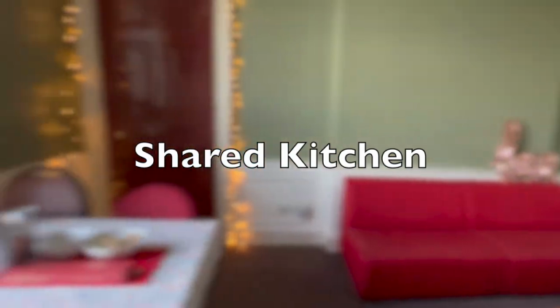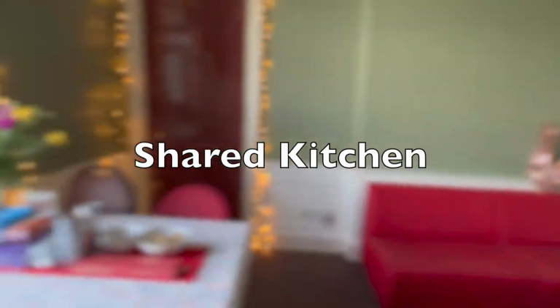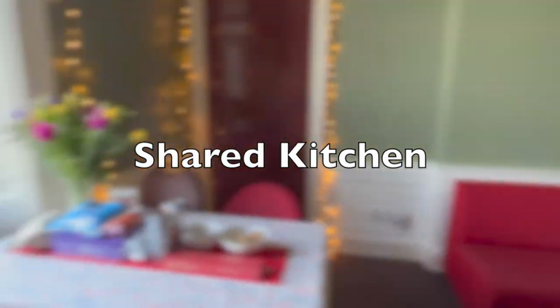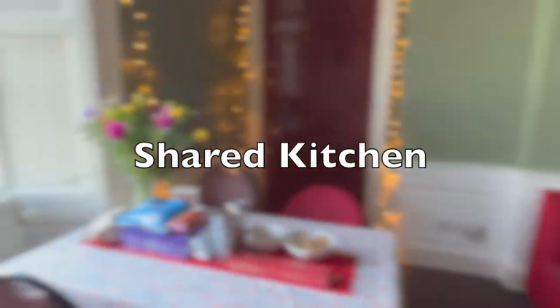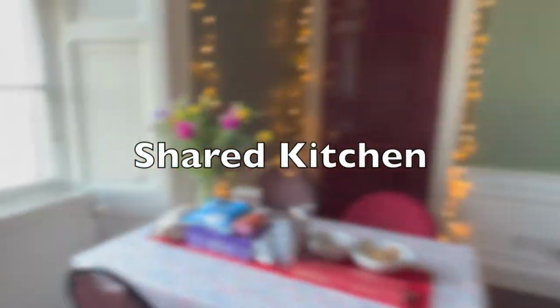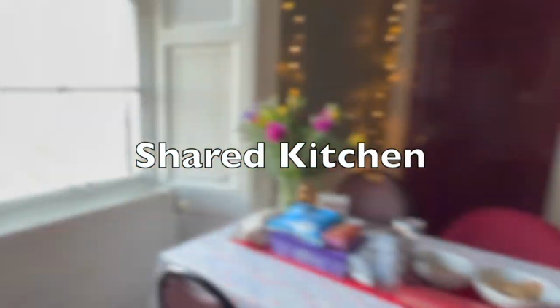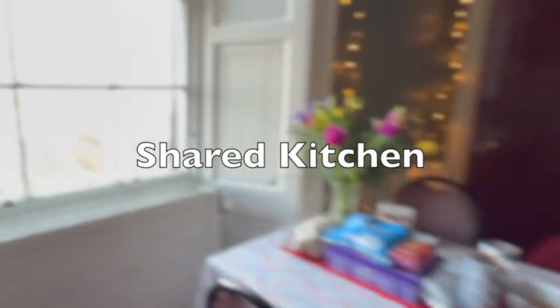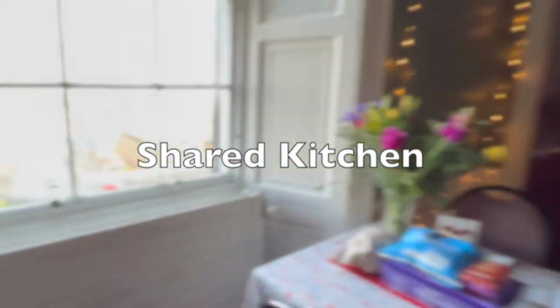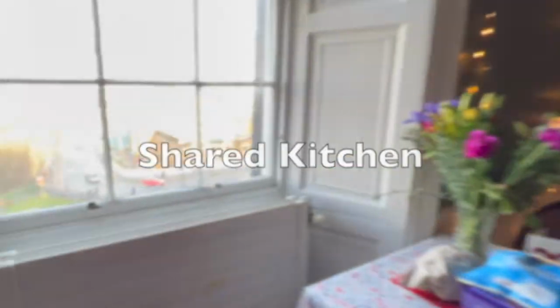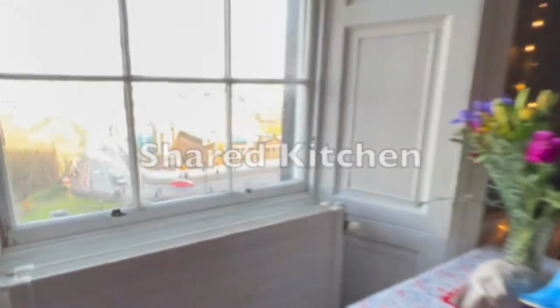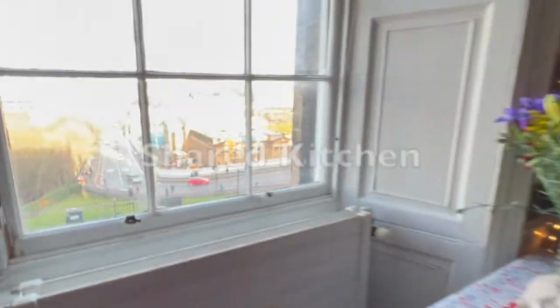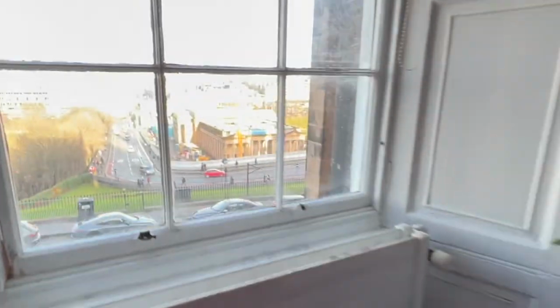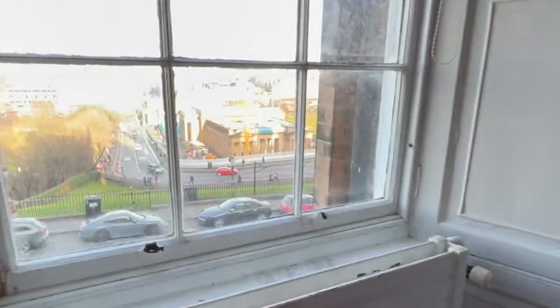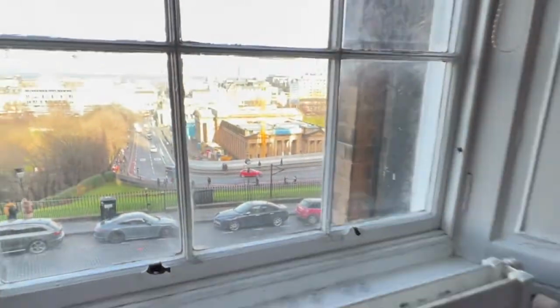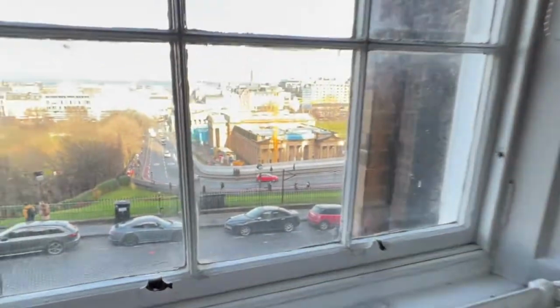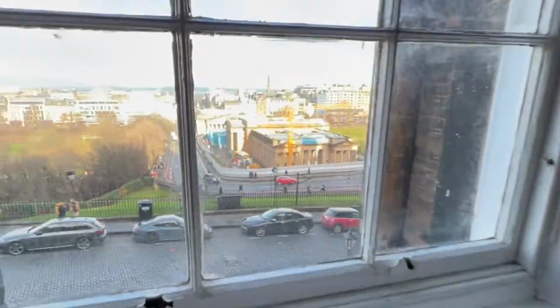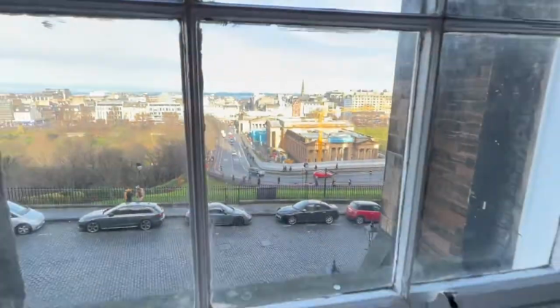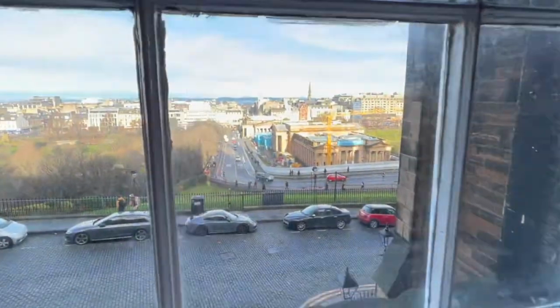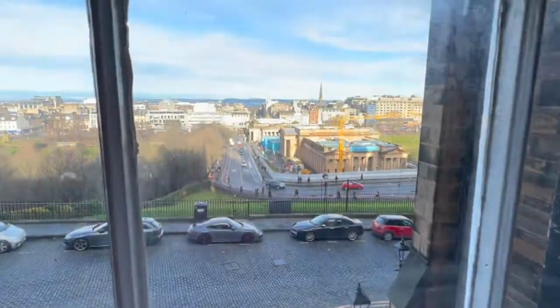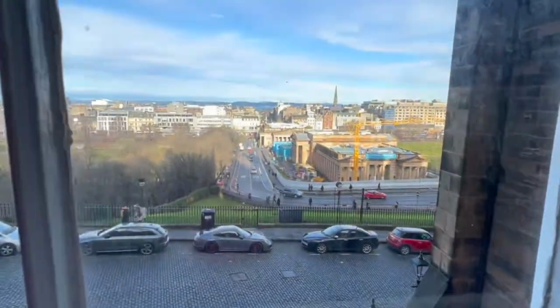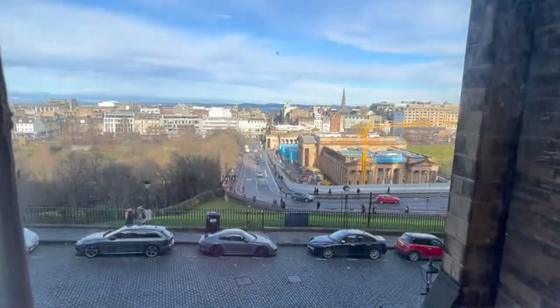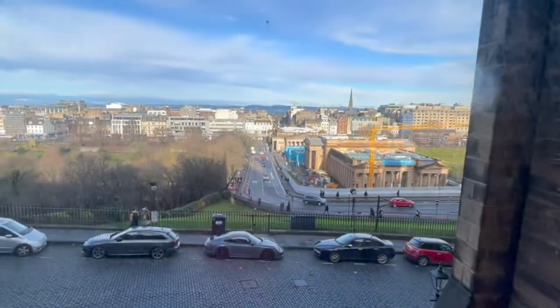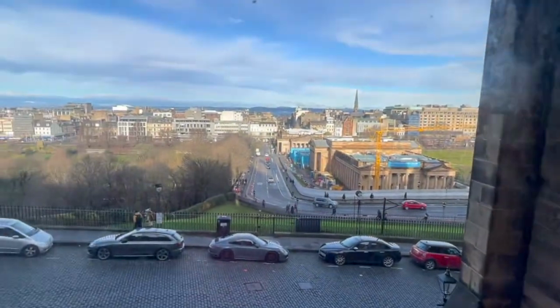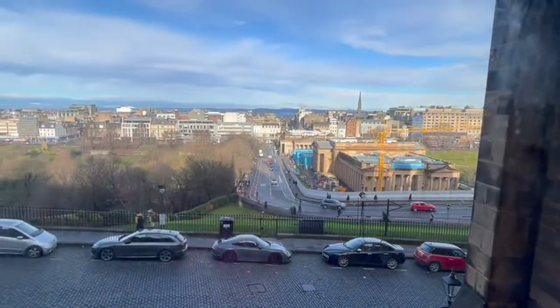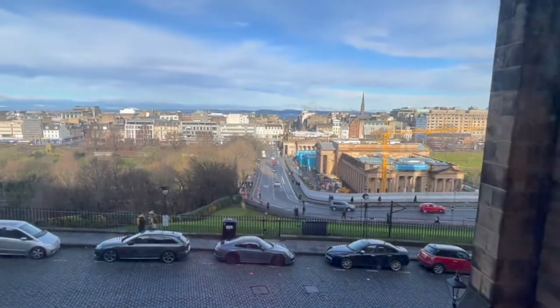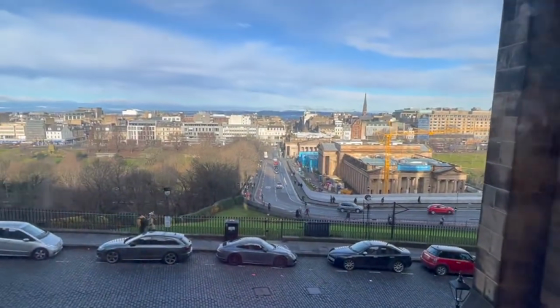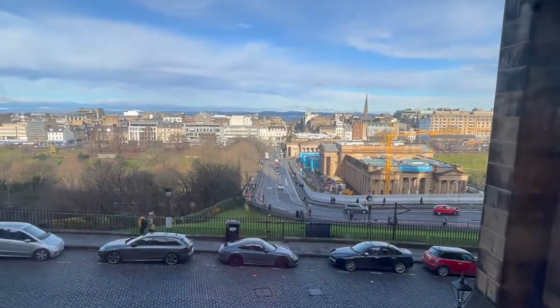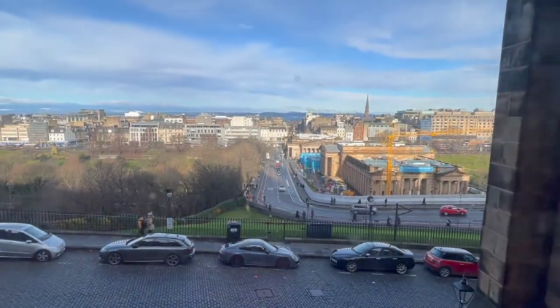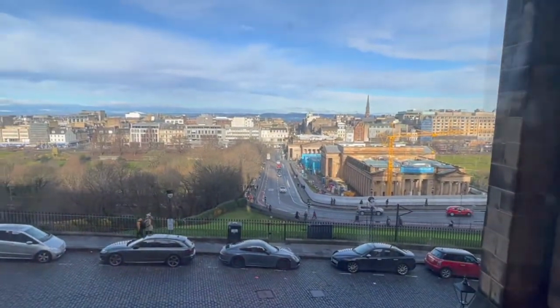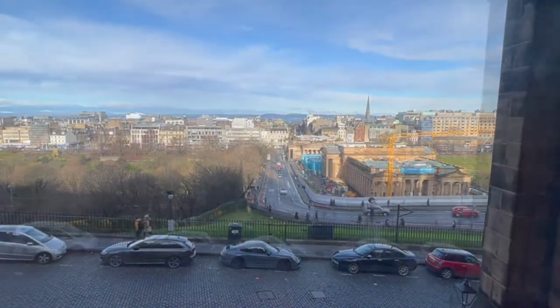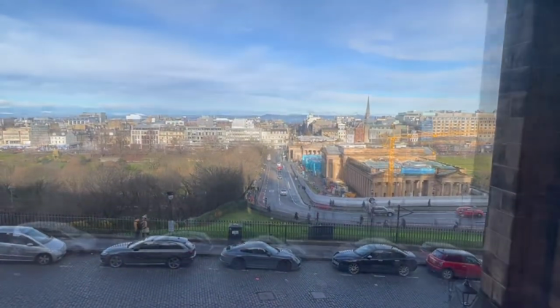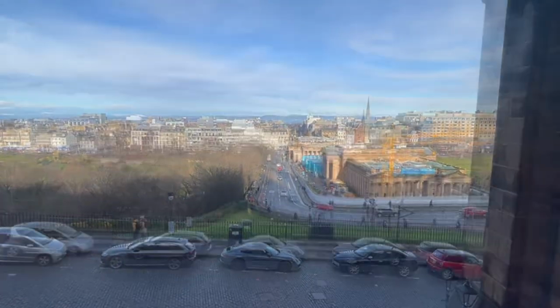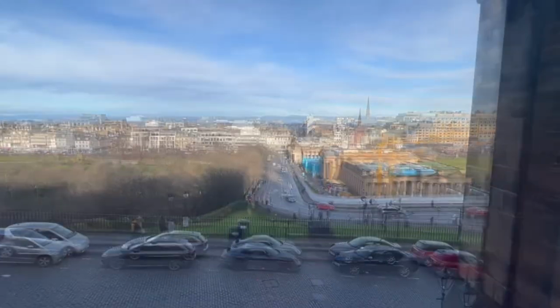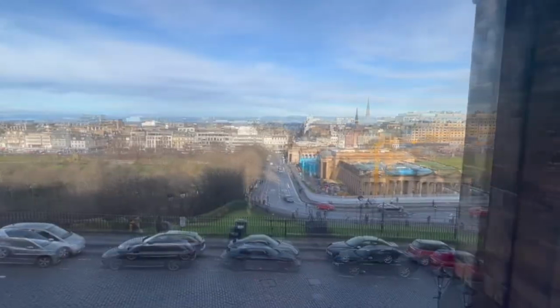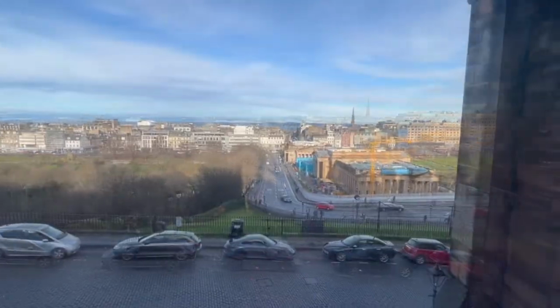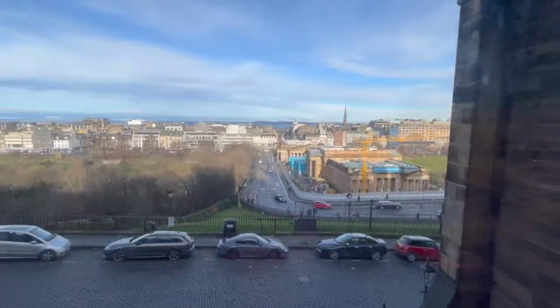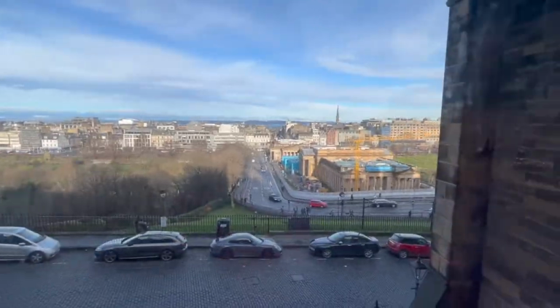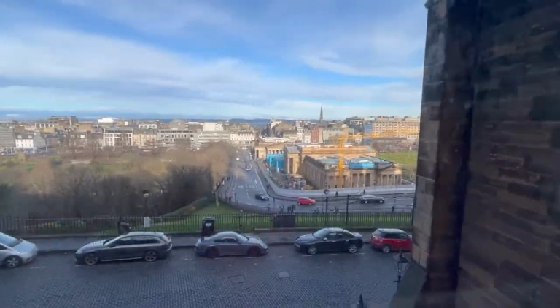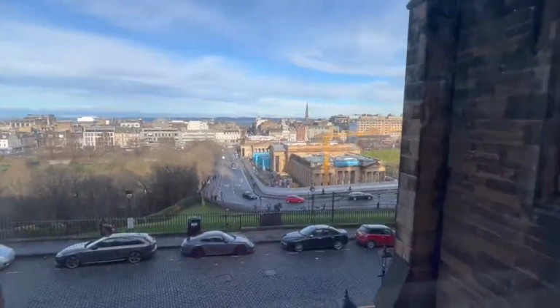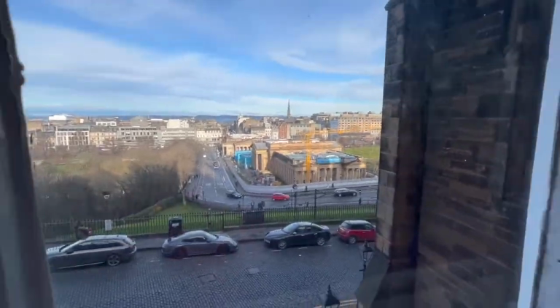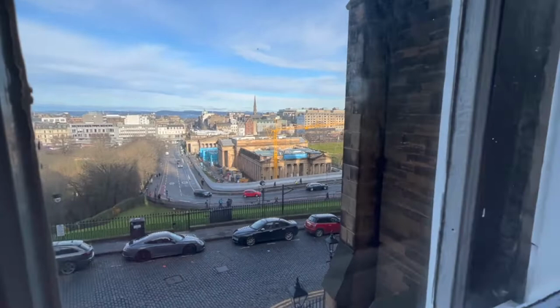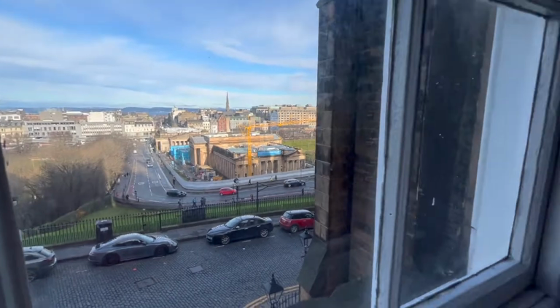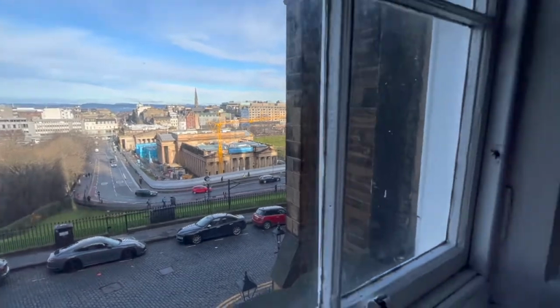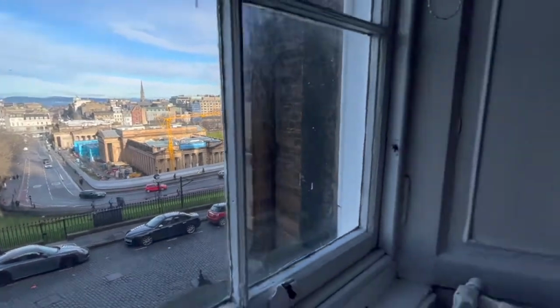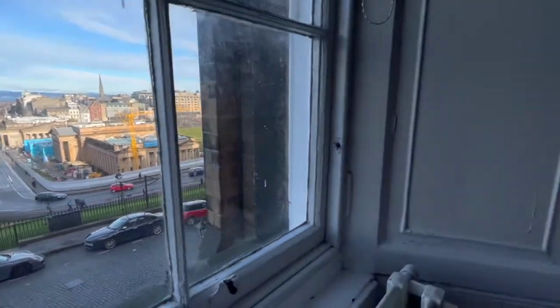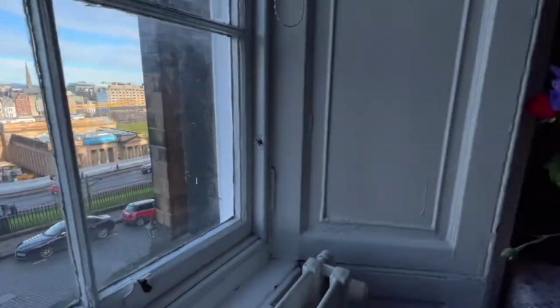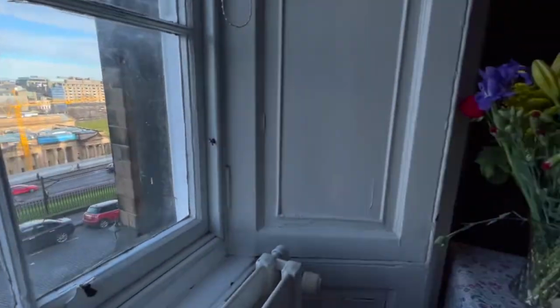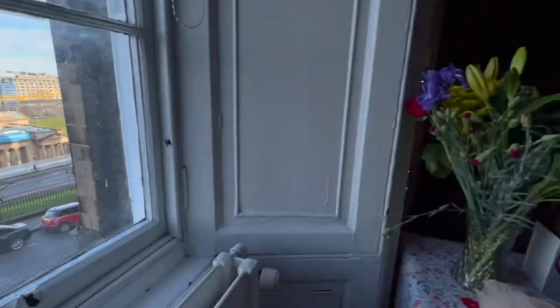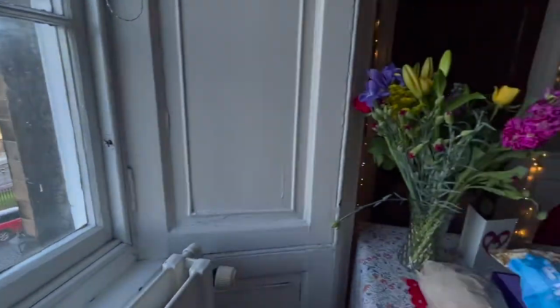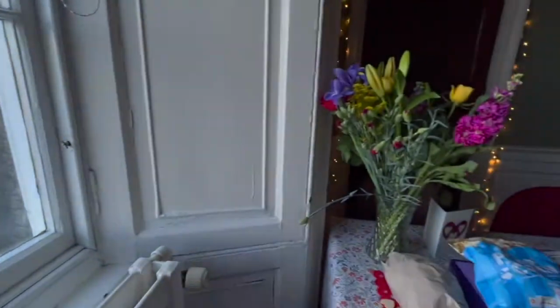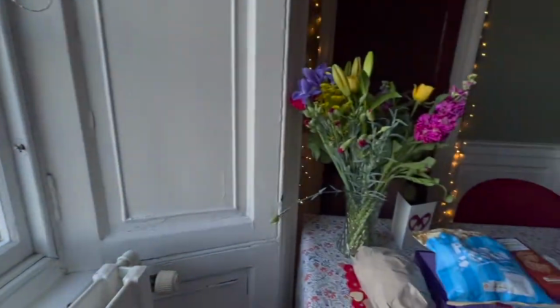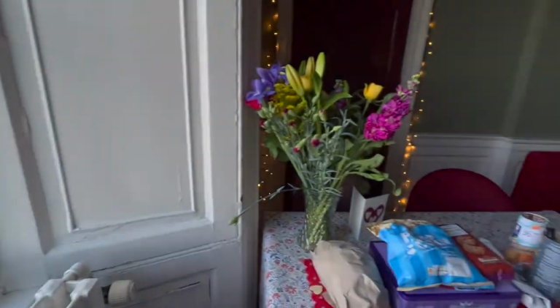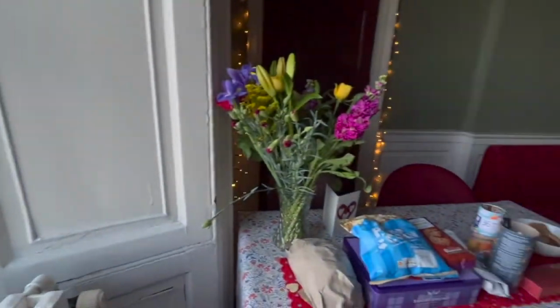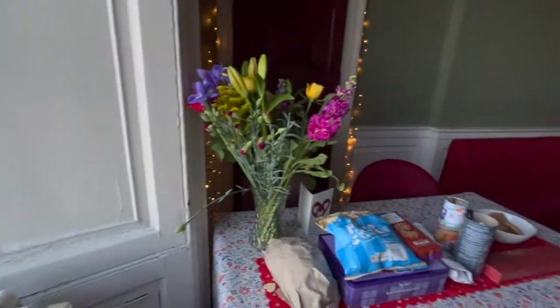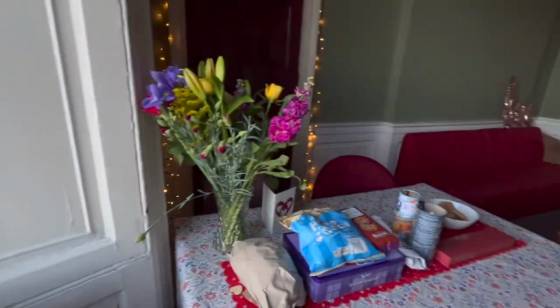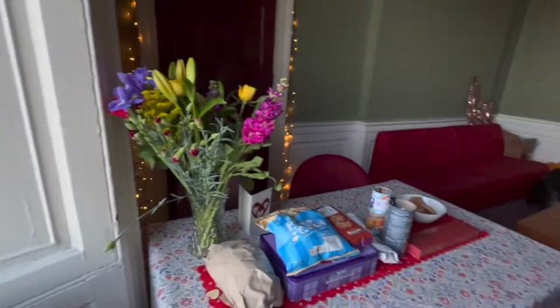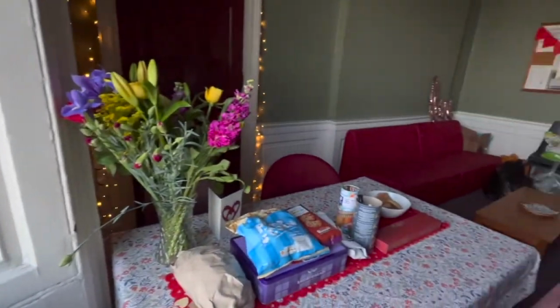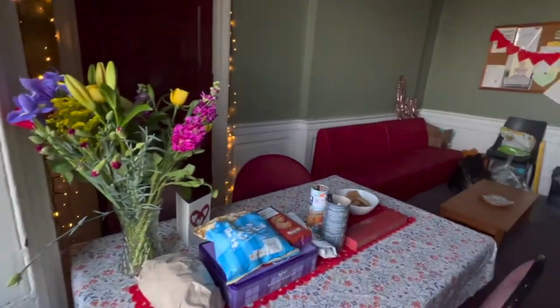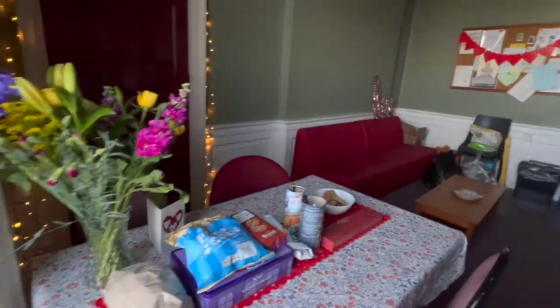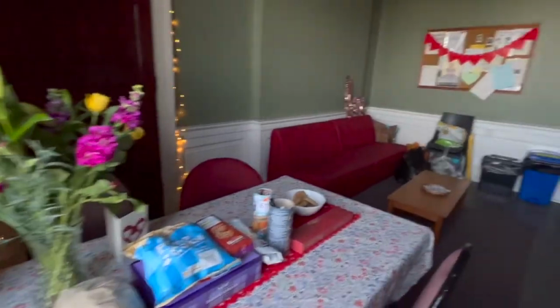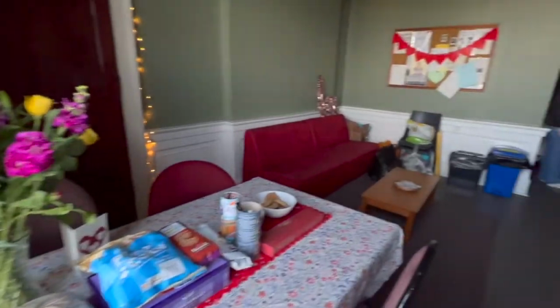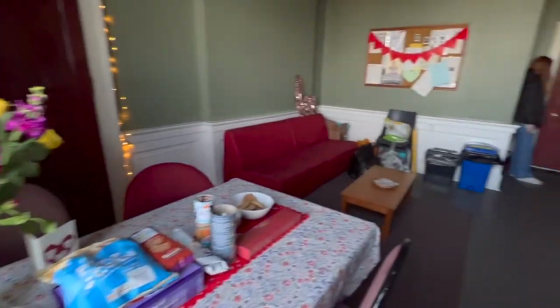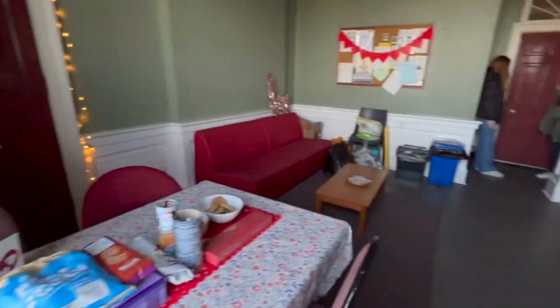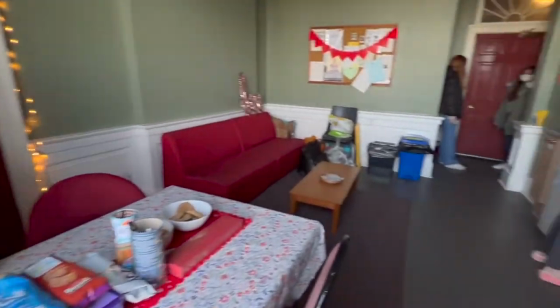Situated at the heart of the city, it is approximately an 11-minute walk to the George Square campus buildings and a 2-minute walk to Edinburgh Castle.